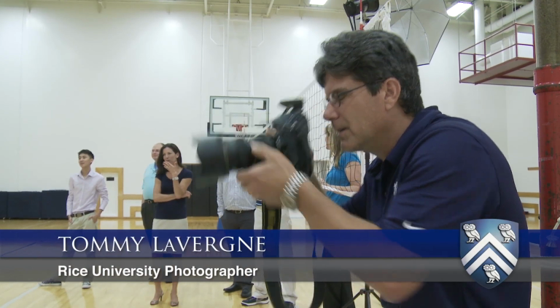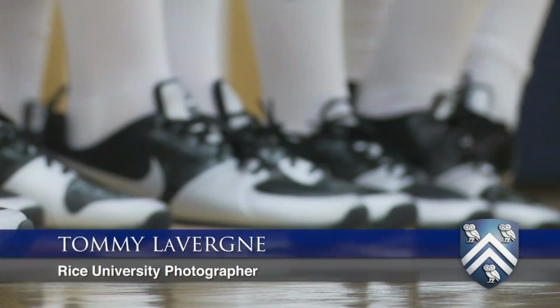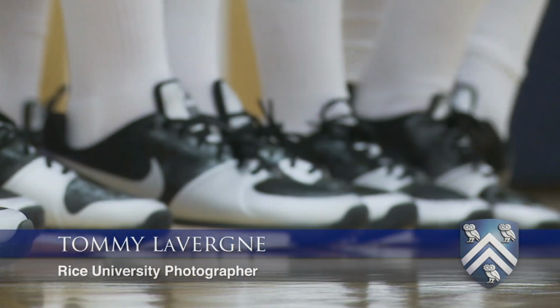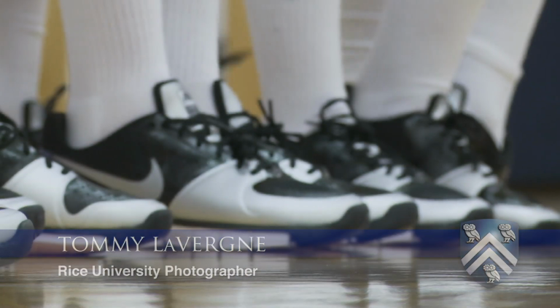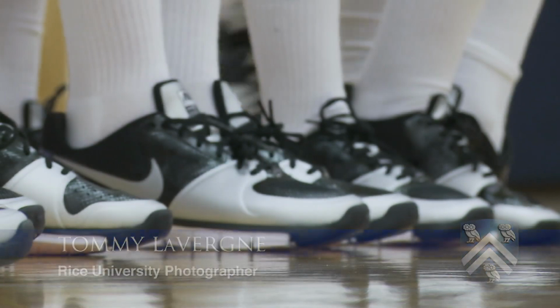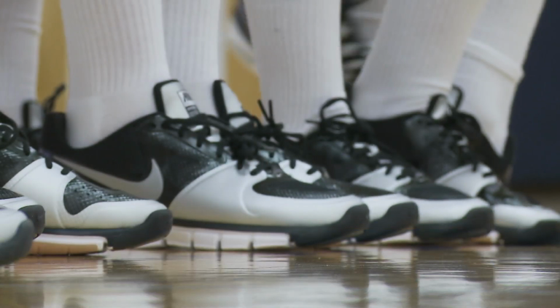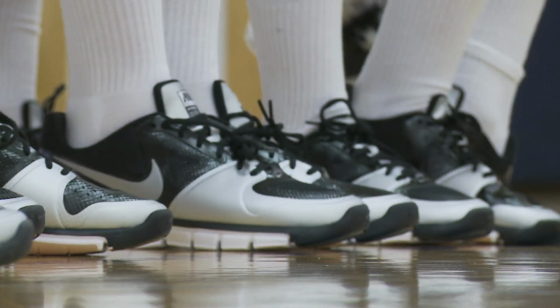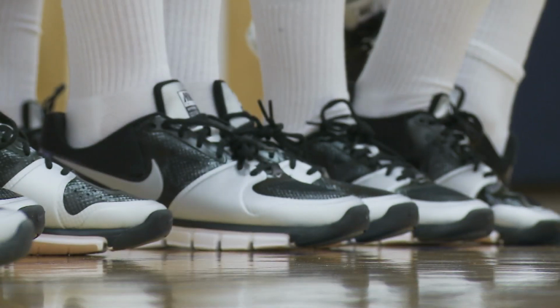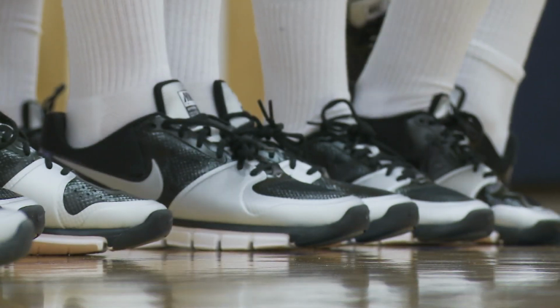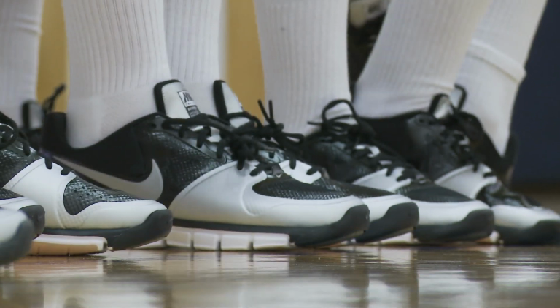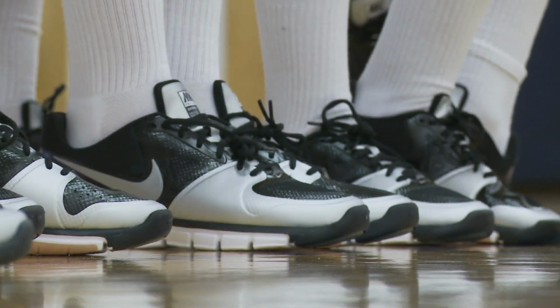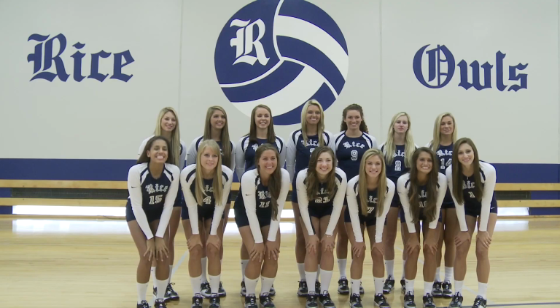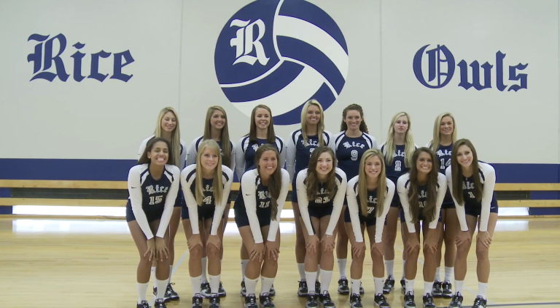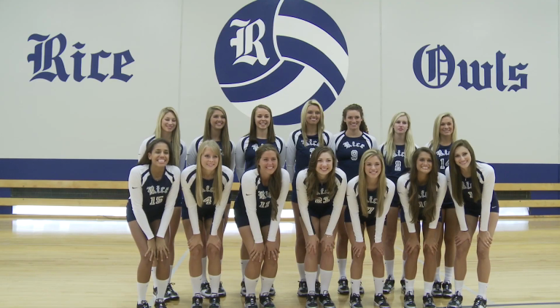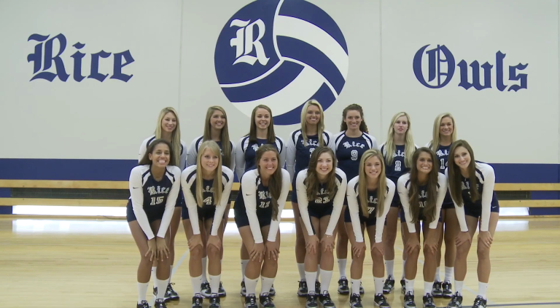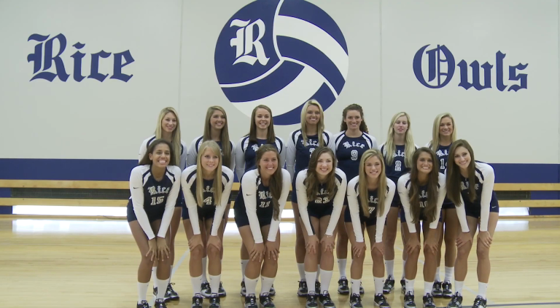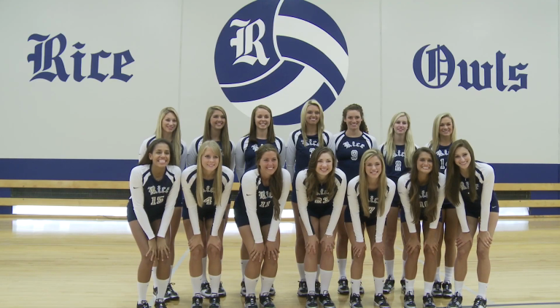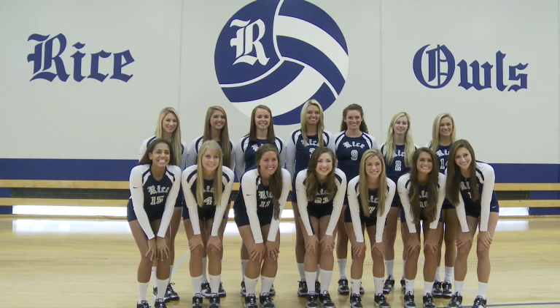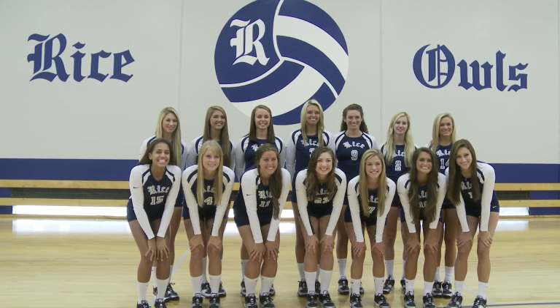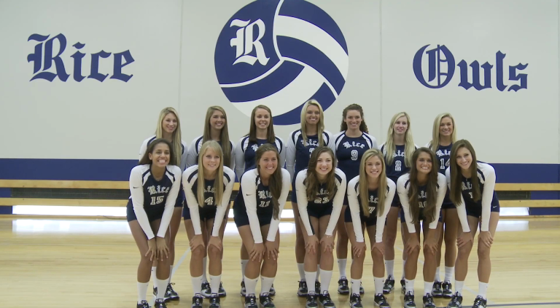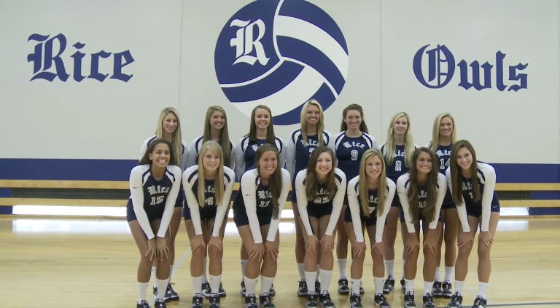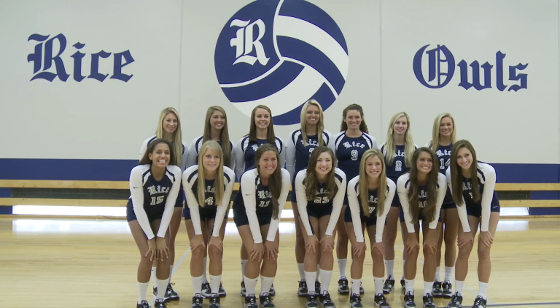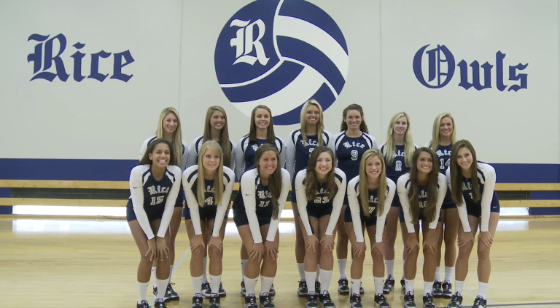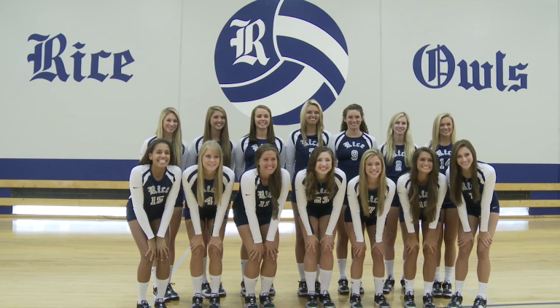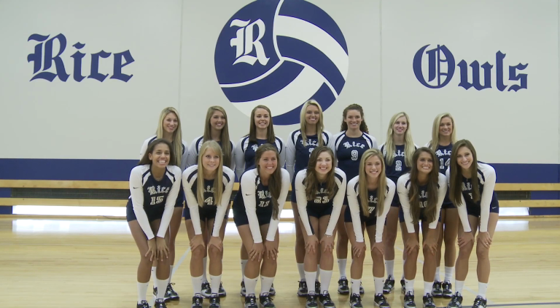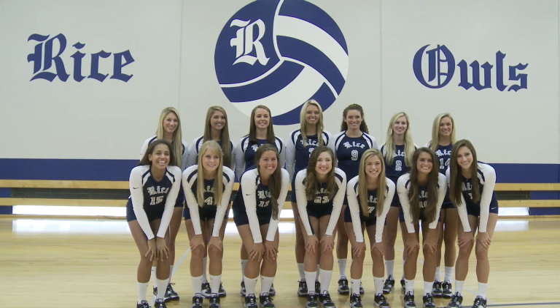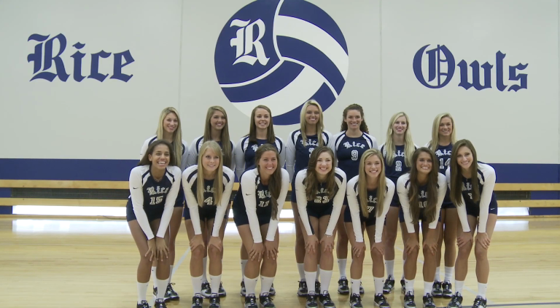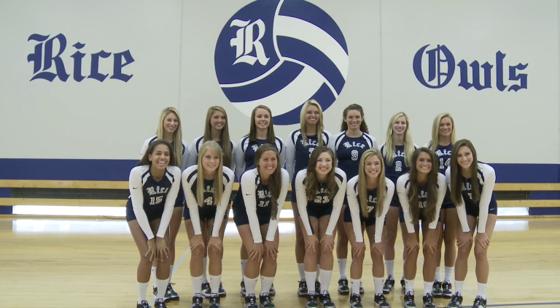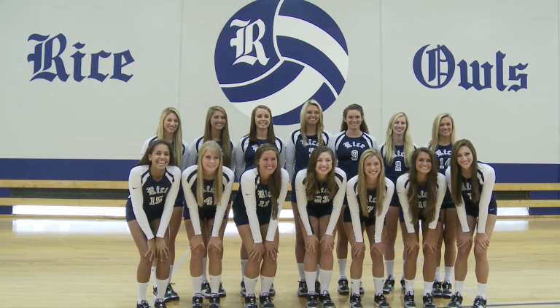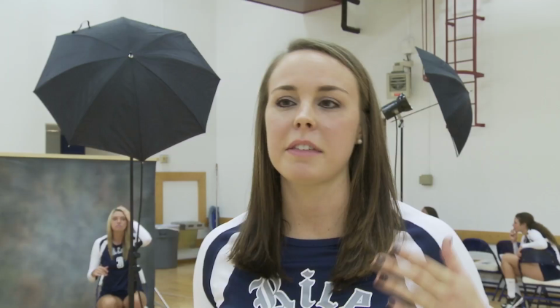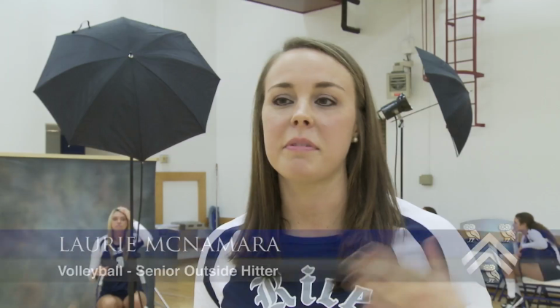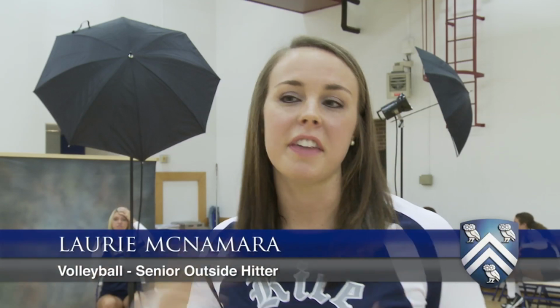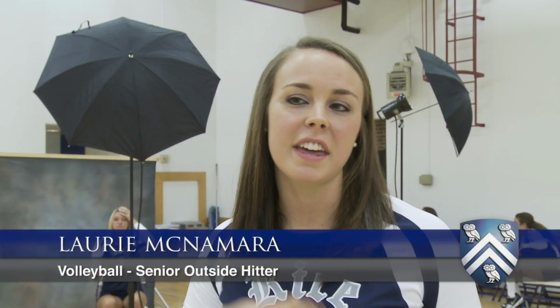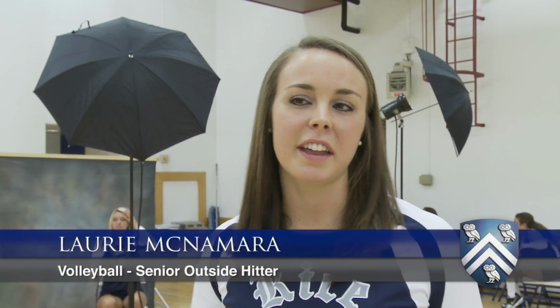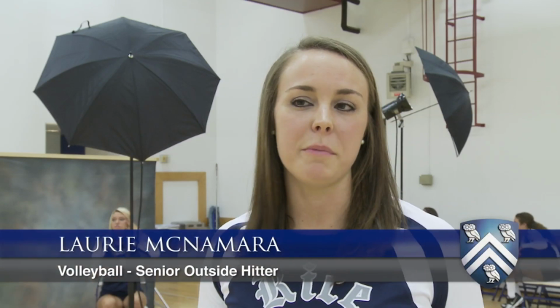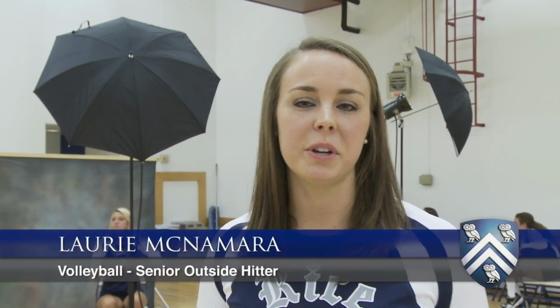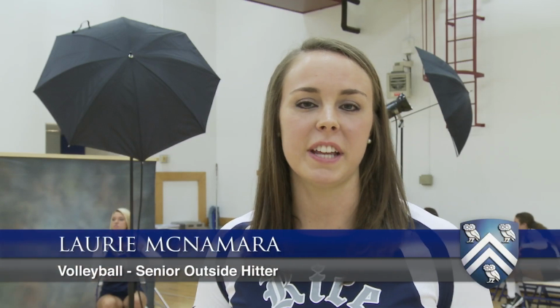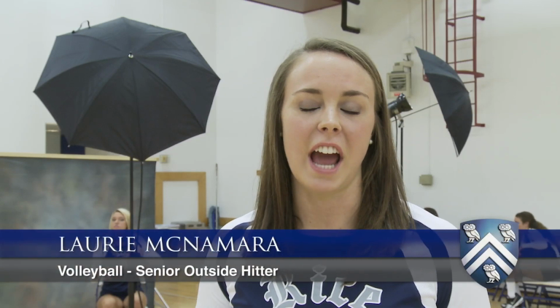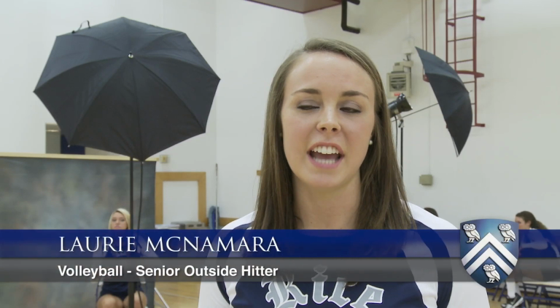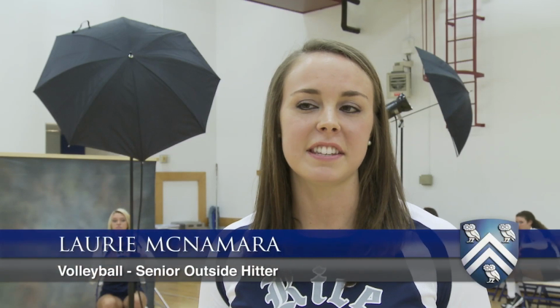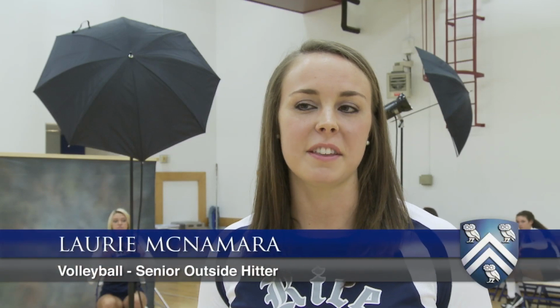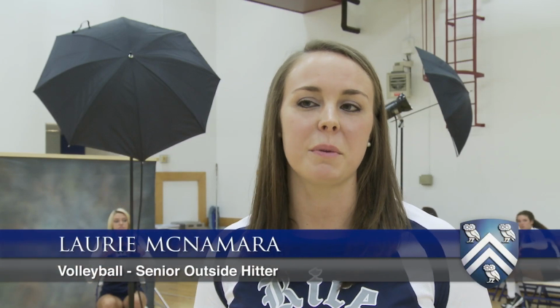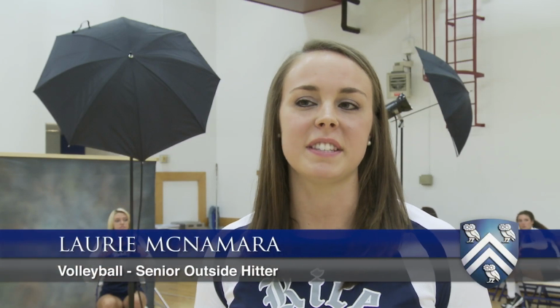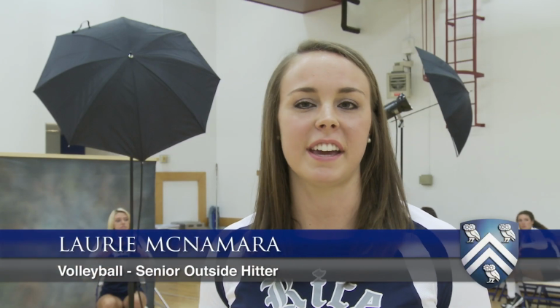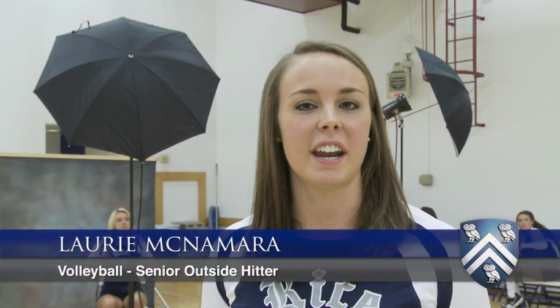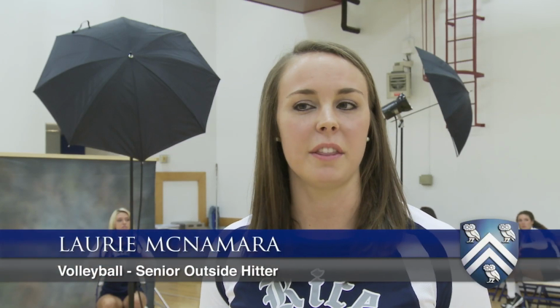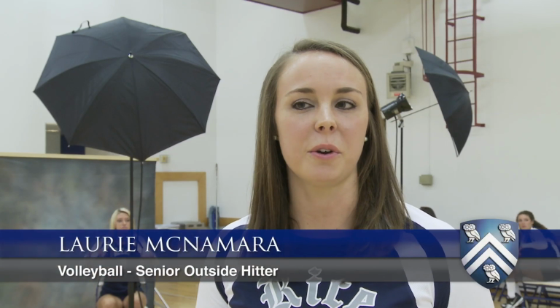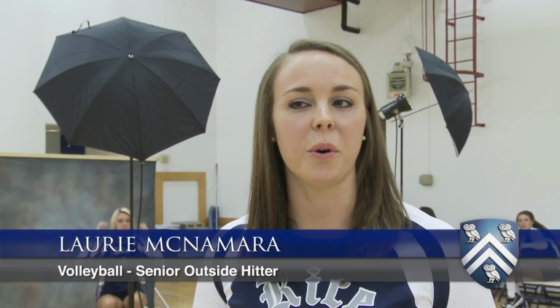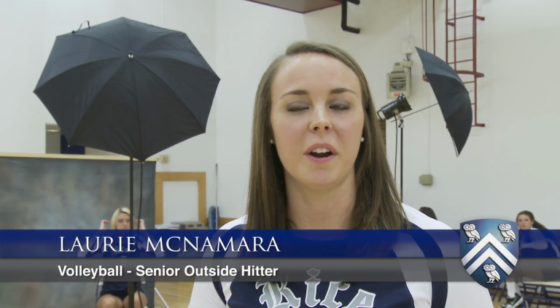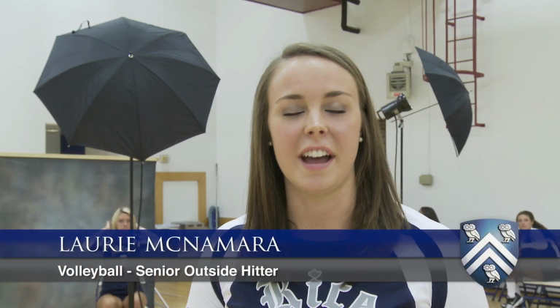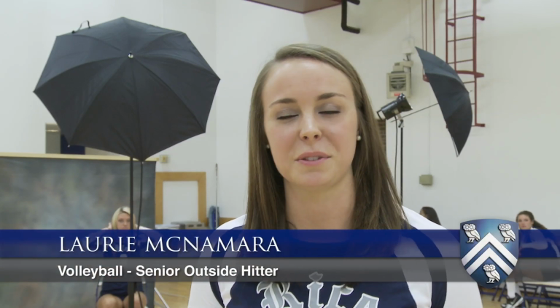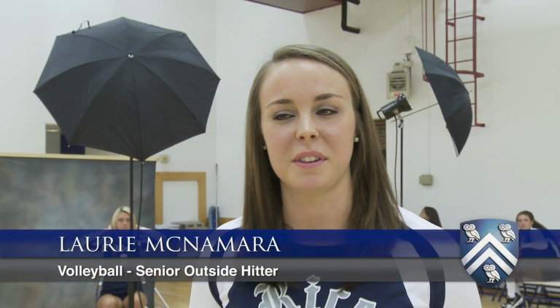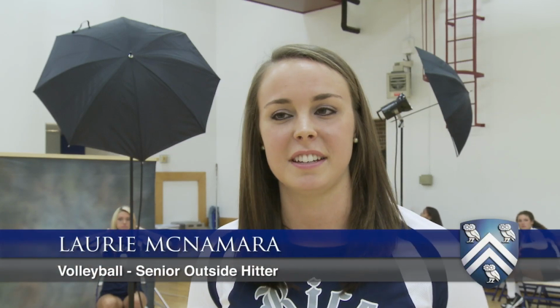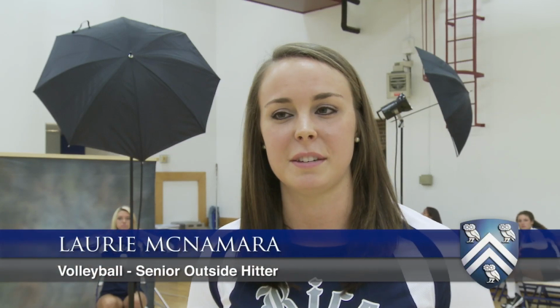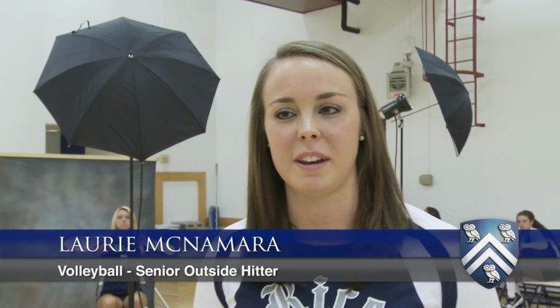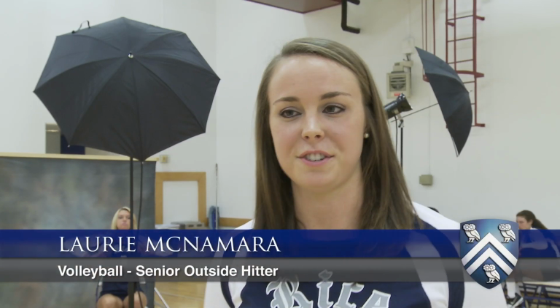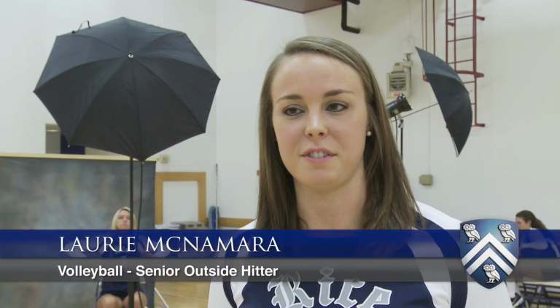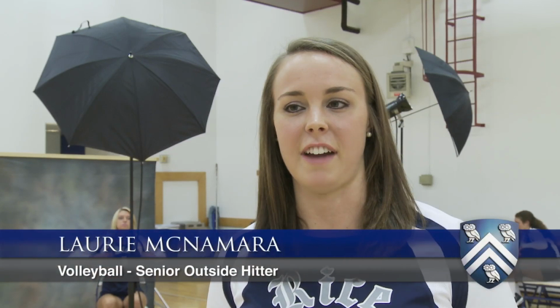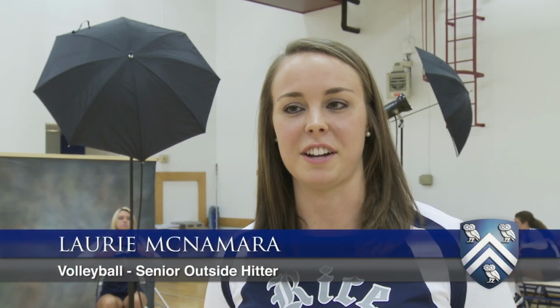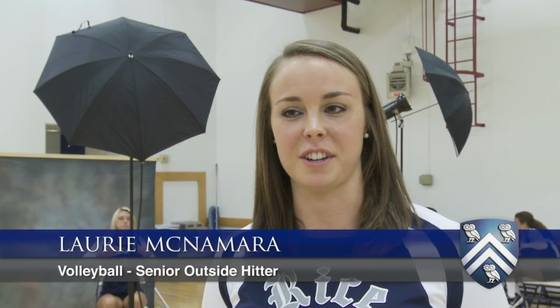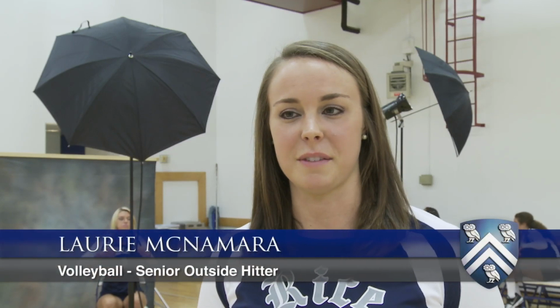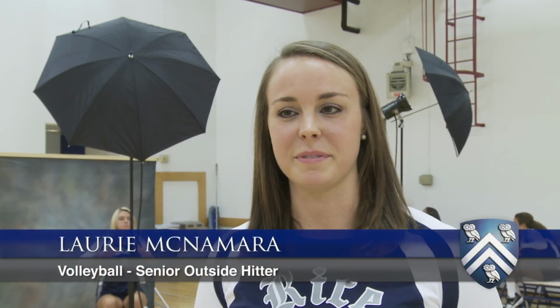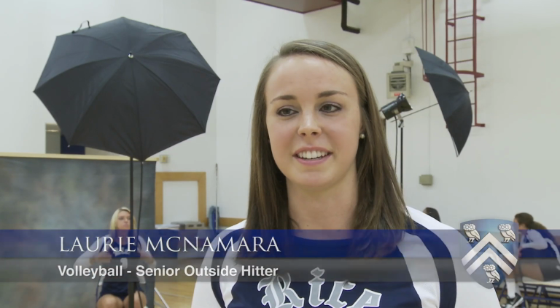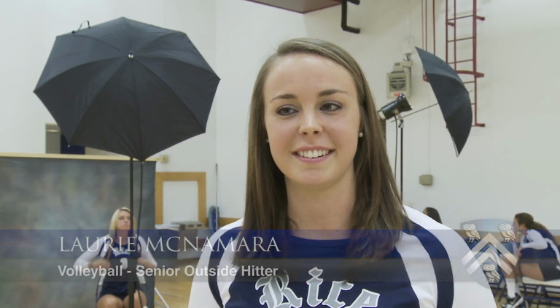I want to look good for people, but I'll make them think that I'm really nice, and then once I get on the court, that's when the intimidation factor comes in.